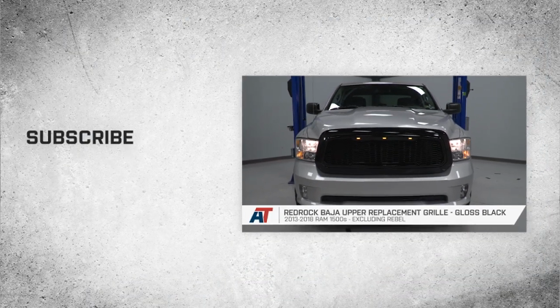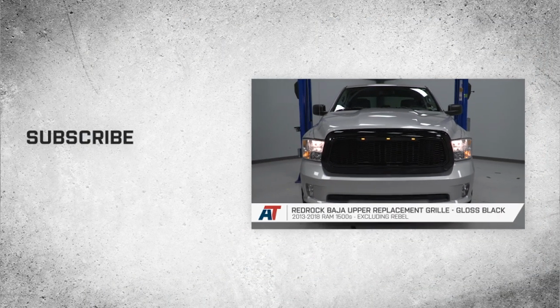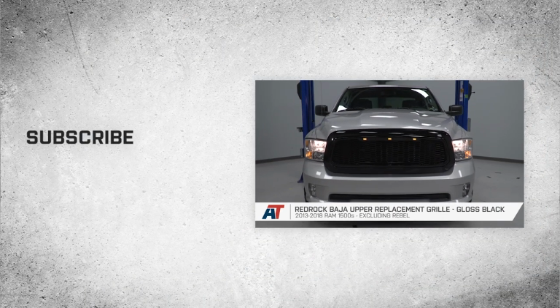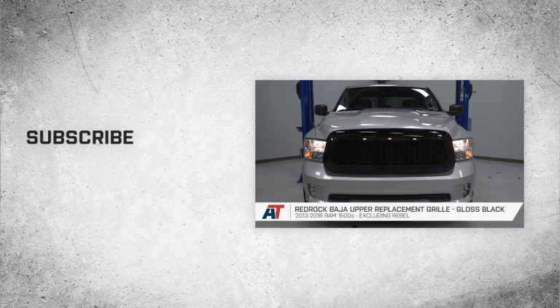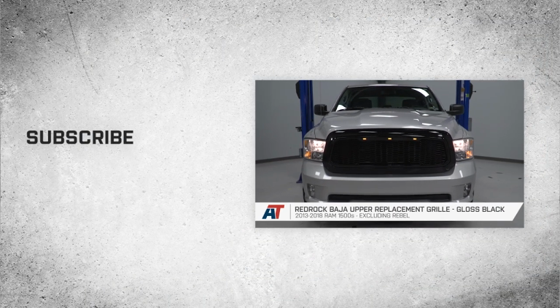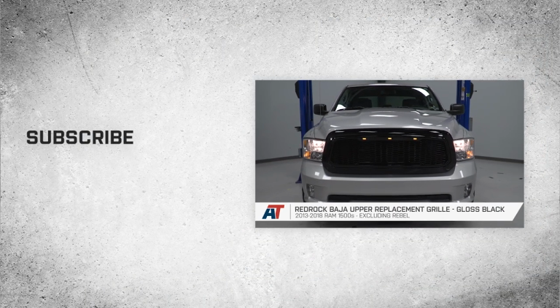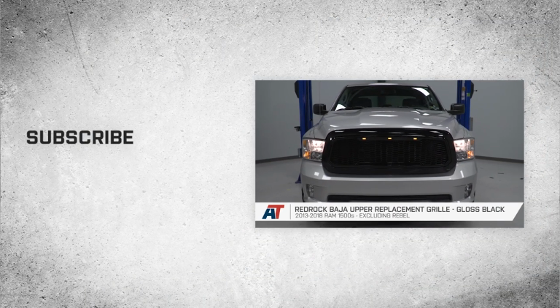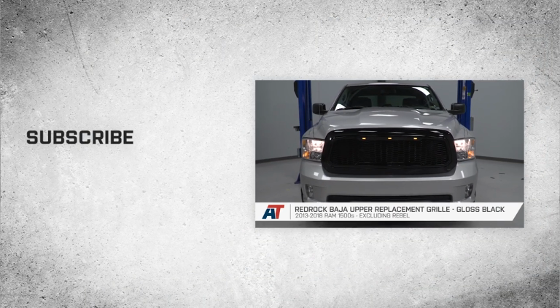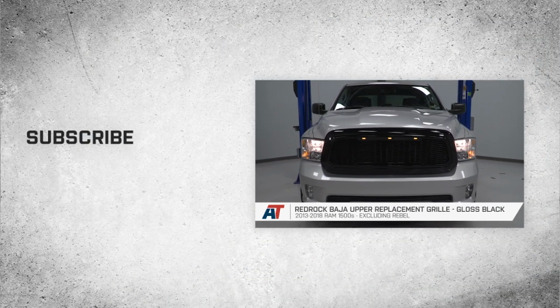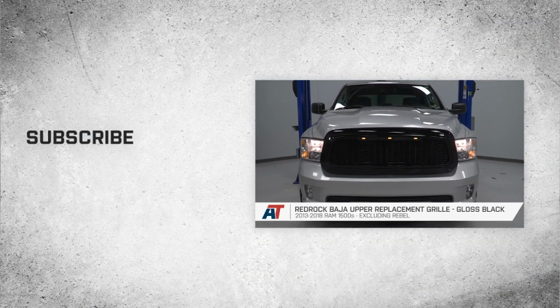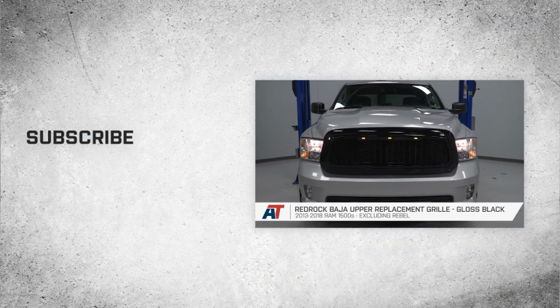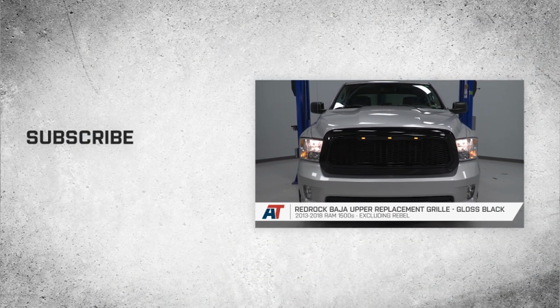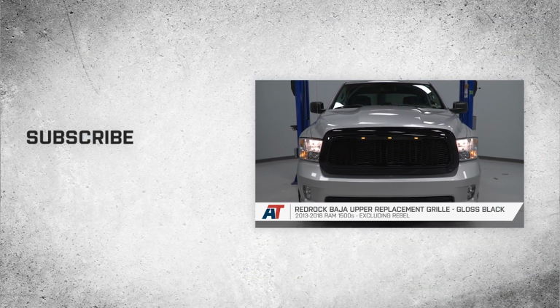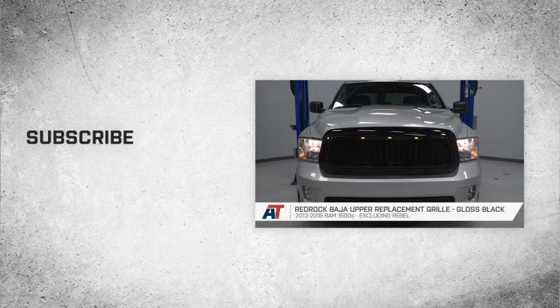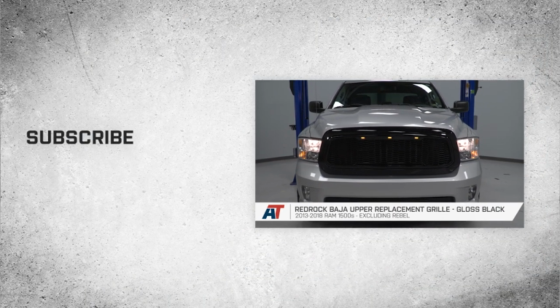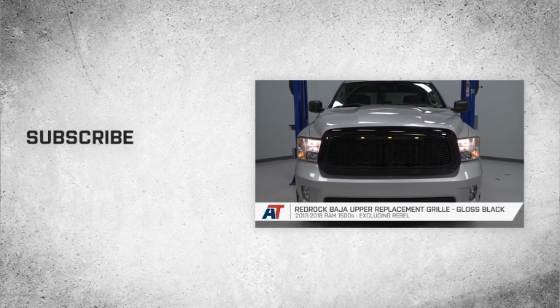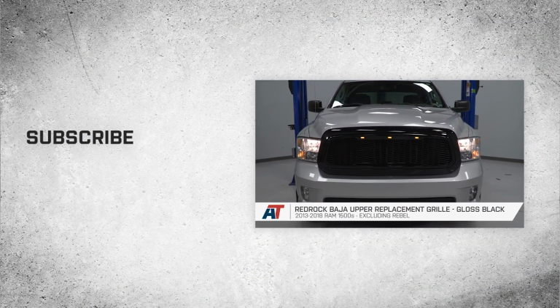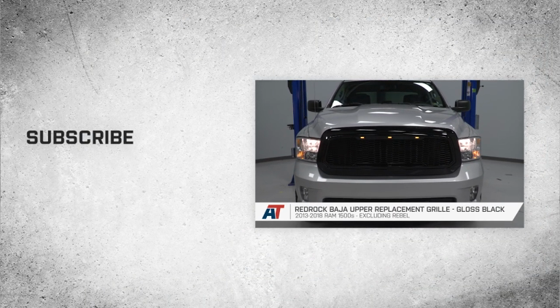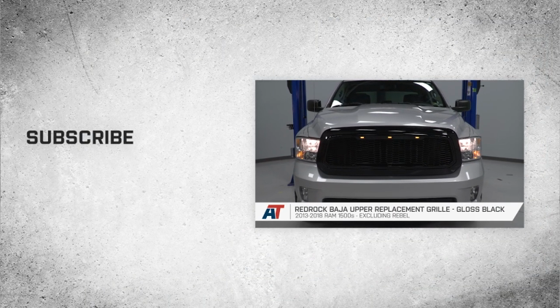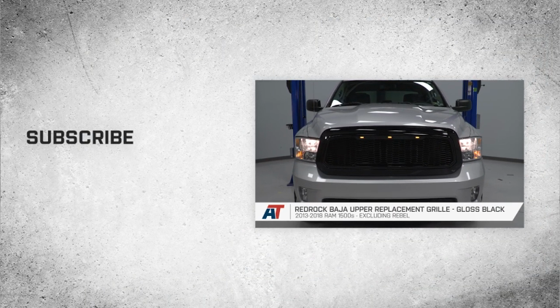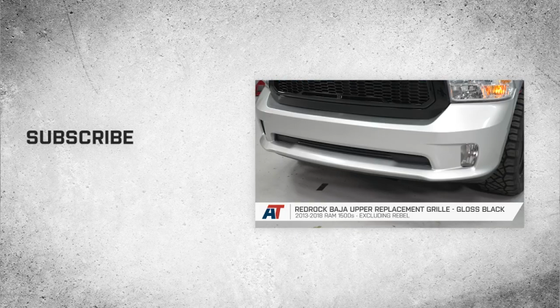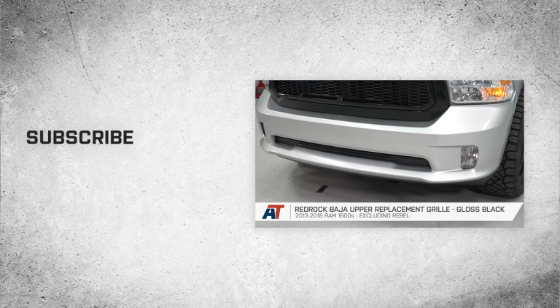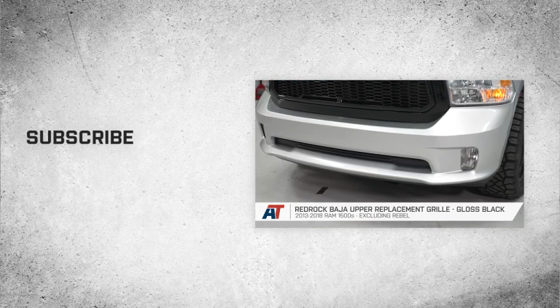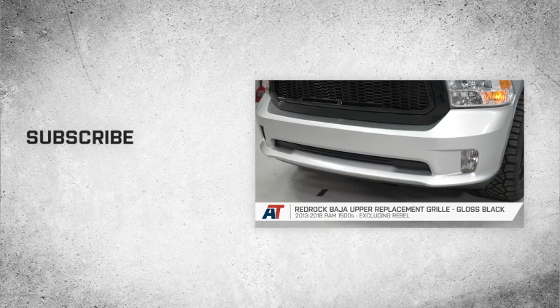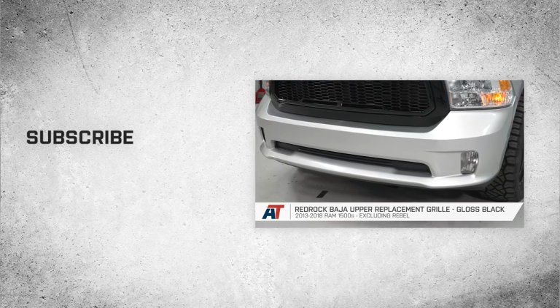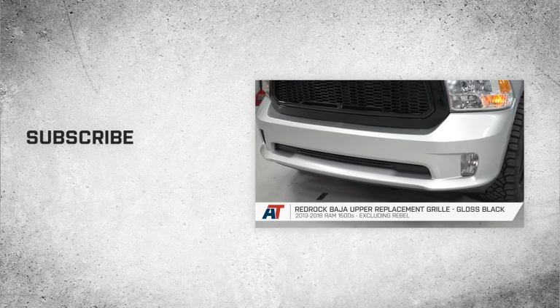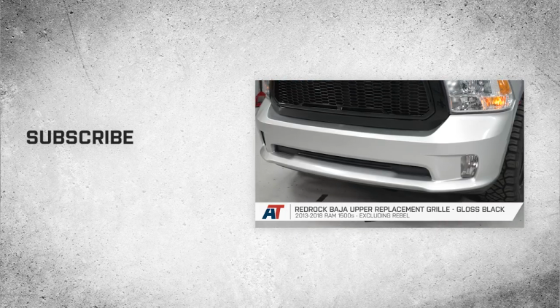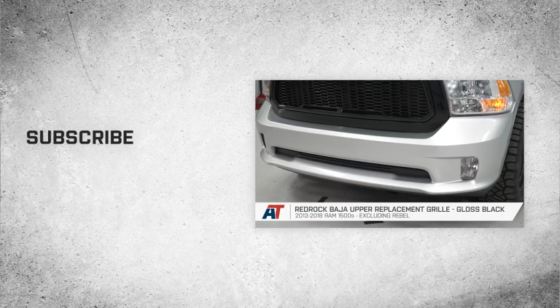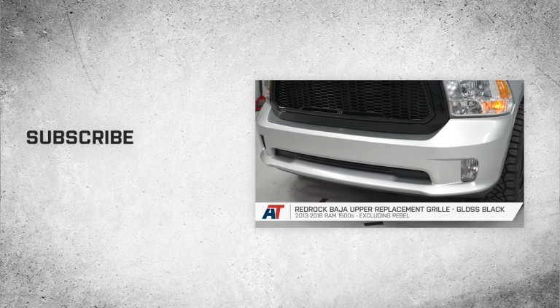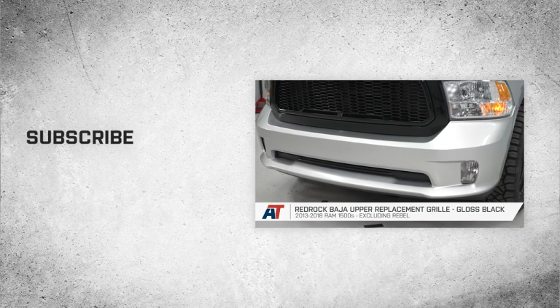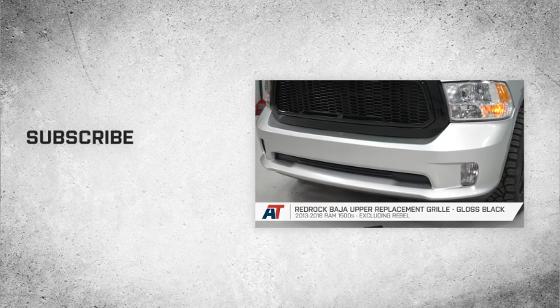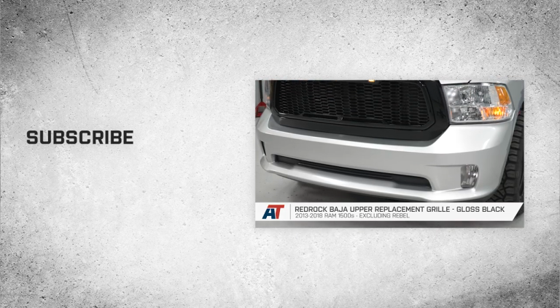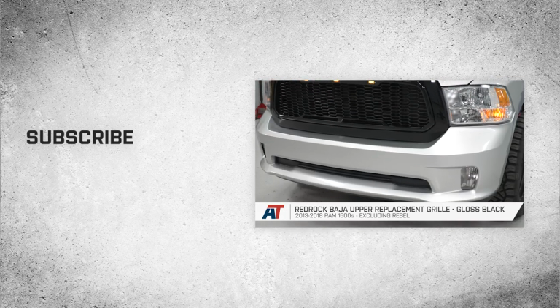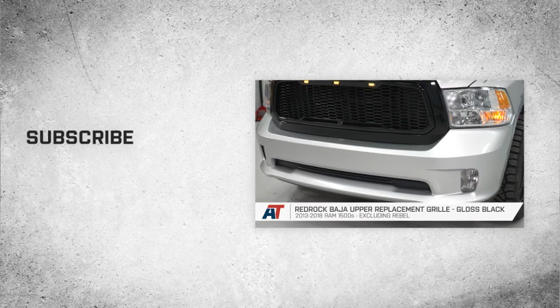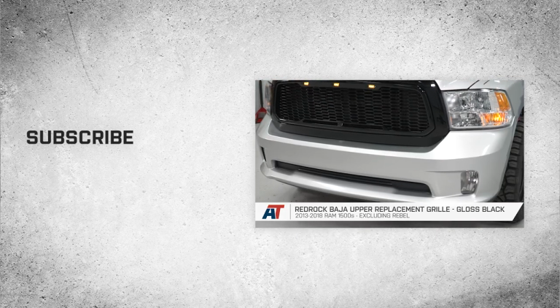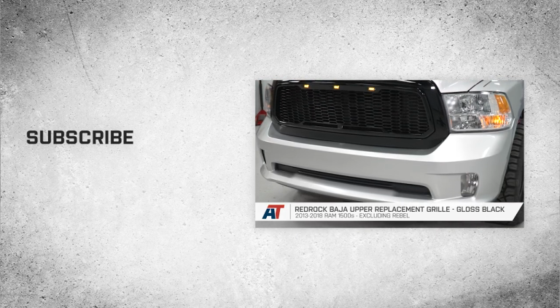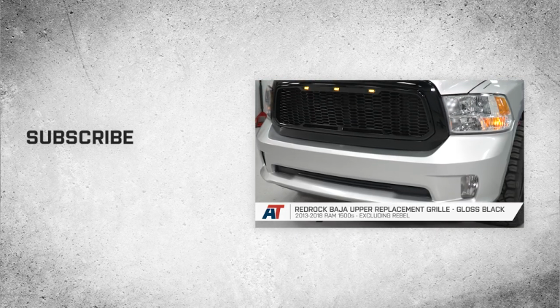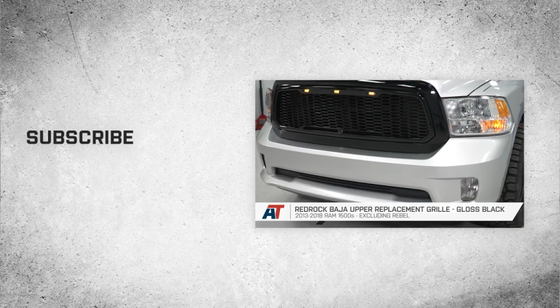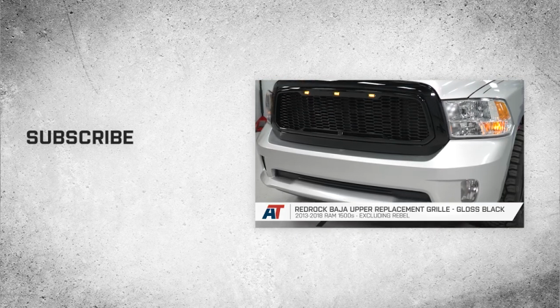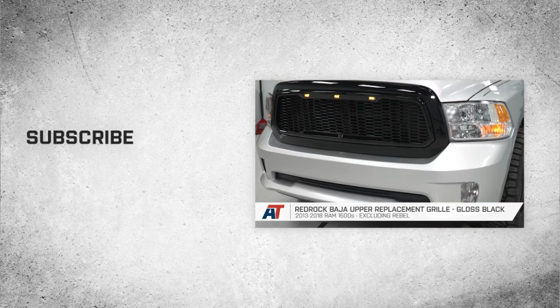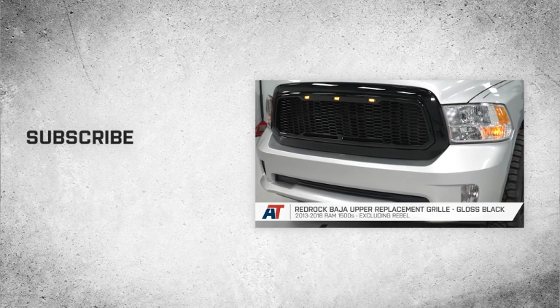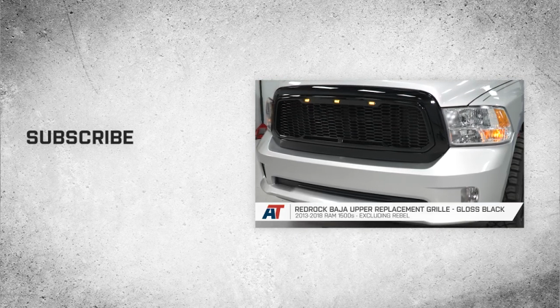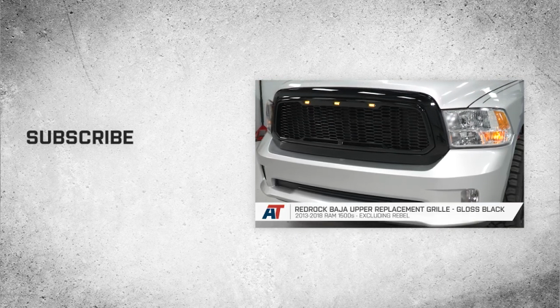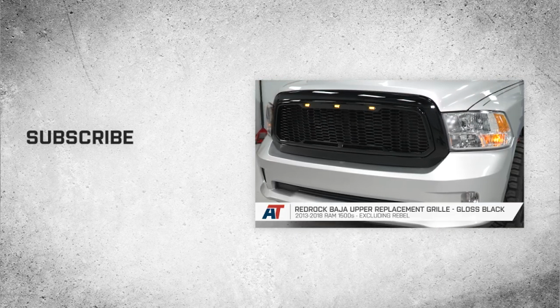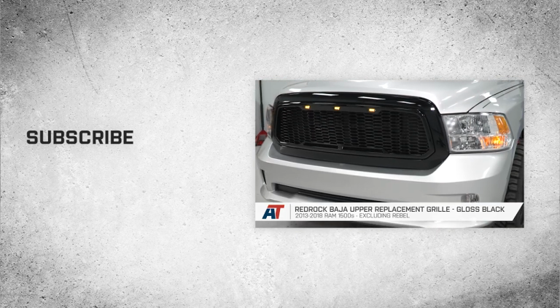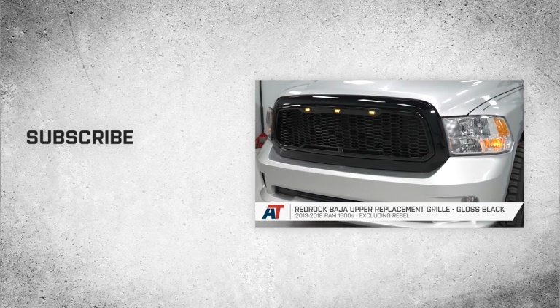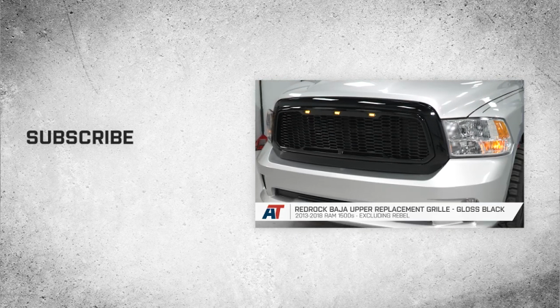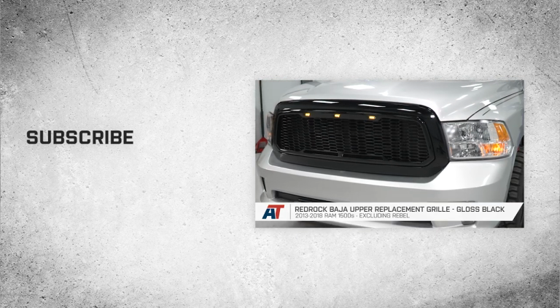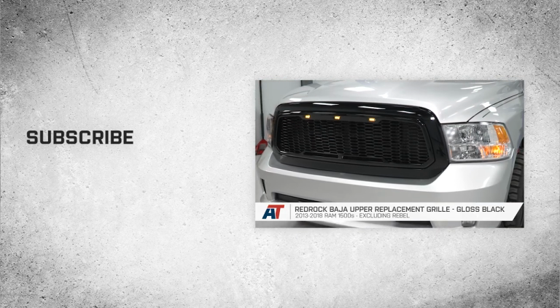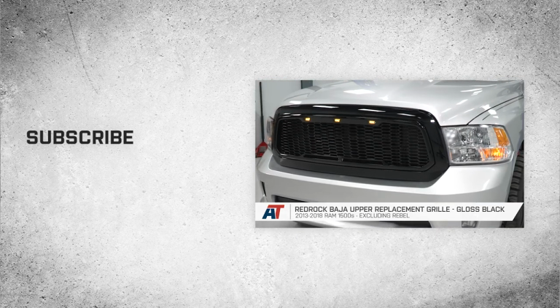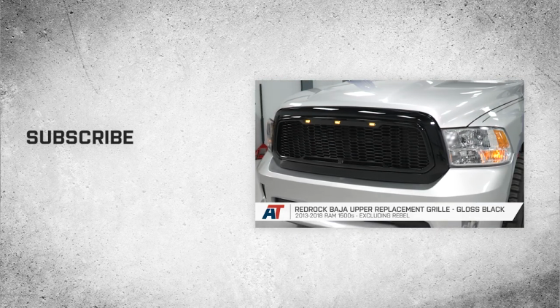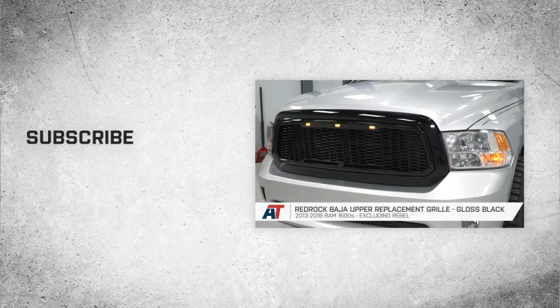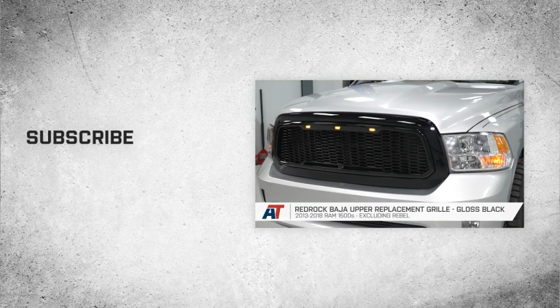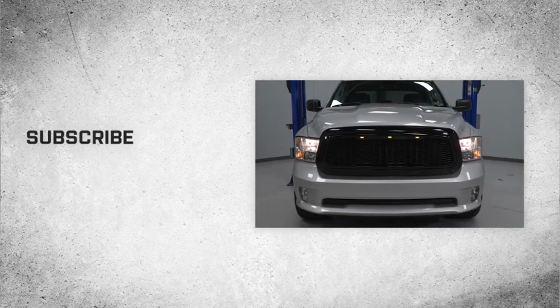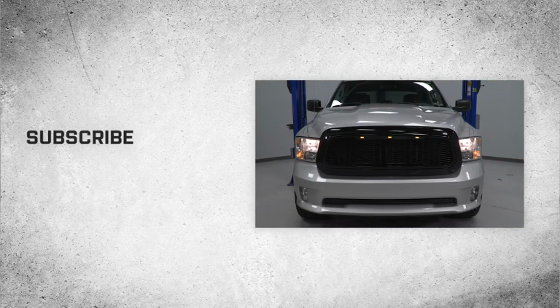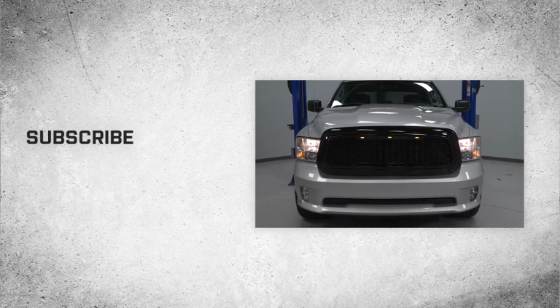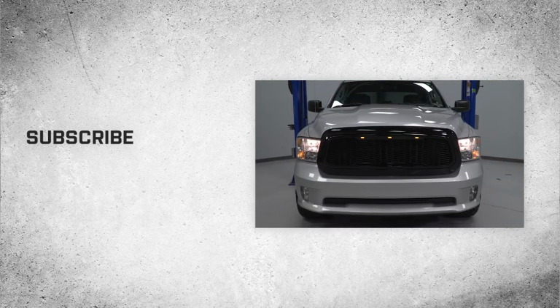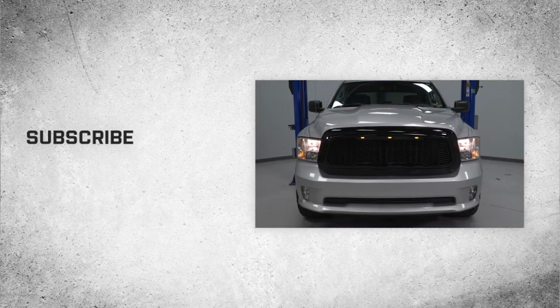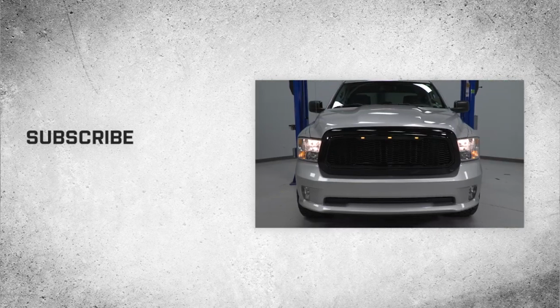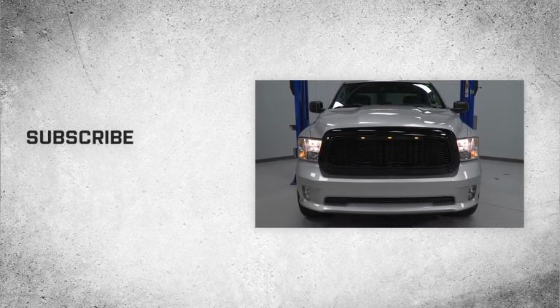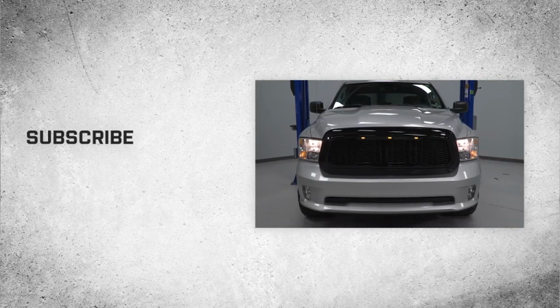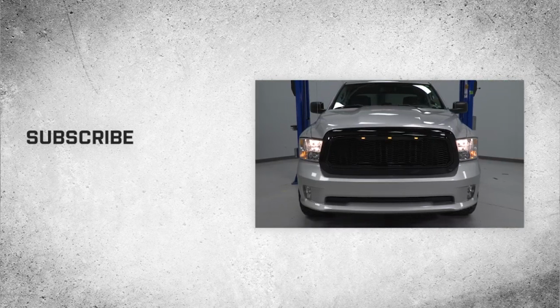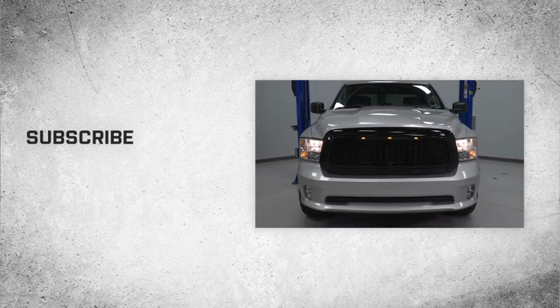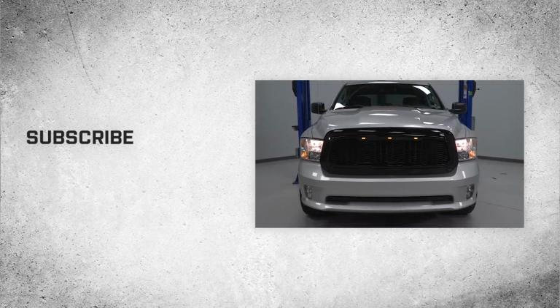That wraps up this review and install of our RedRock Baja upper replacement grille, gloss black, for 2013–2018 Ram 1500s, excluding Rebel. Thanks for watching, and for all things Ram, keep it right here at americantrucks.com.